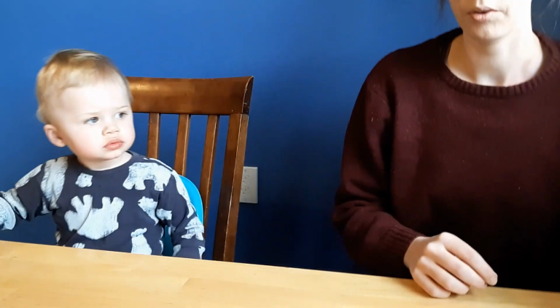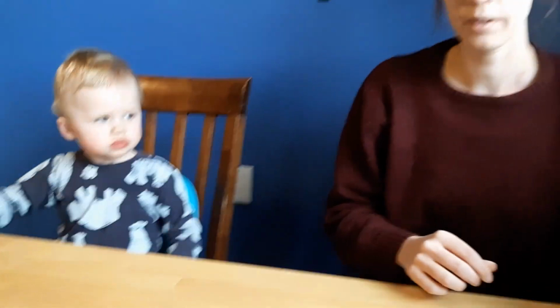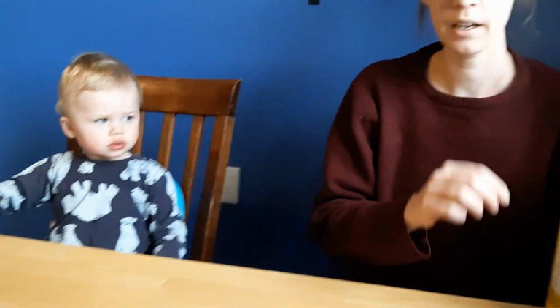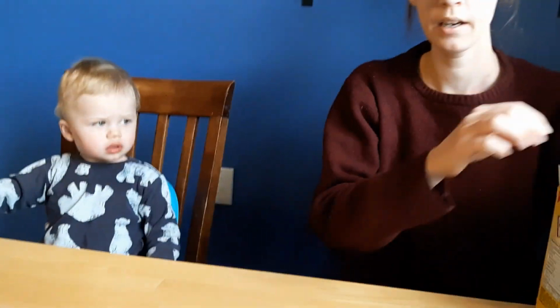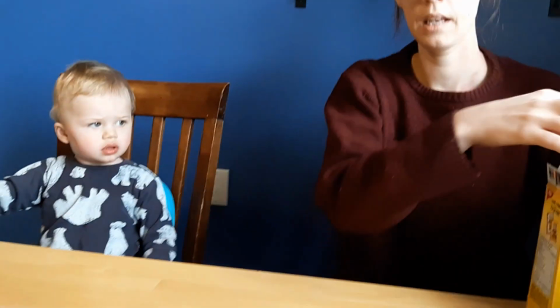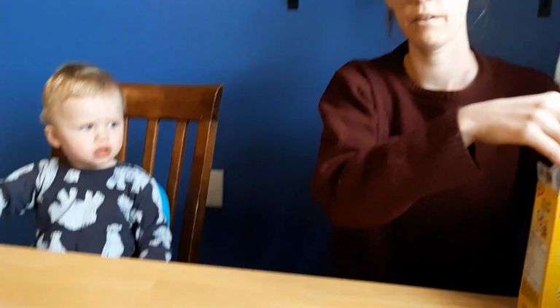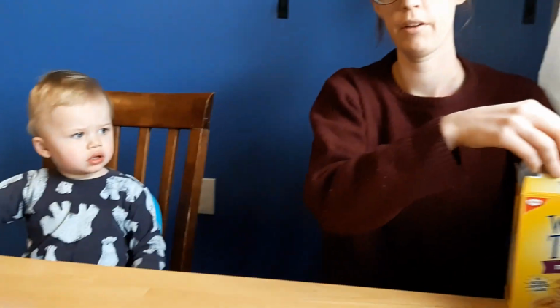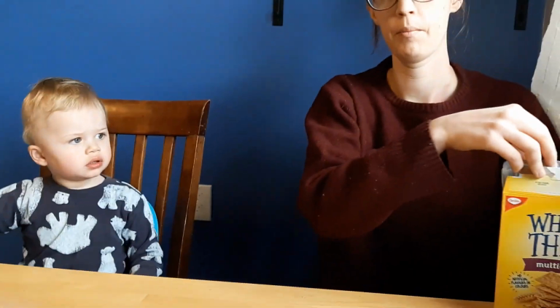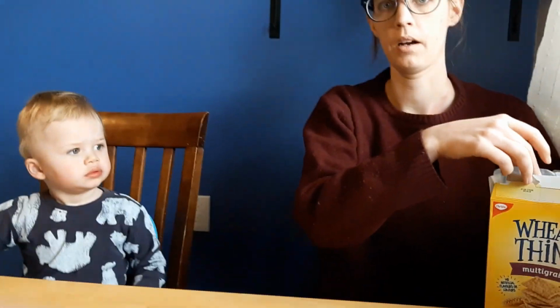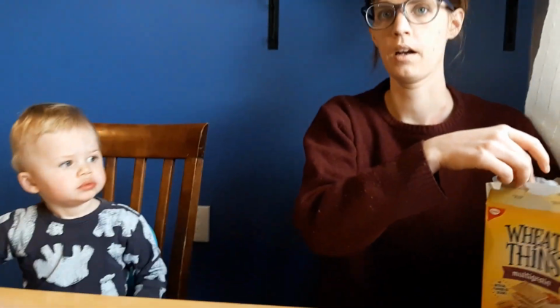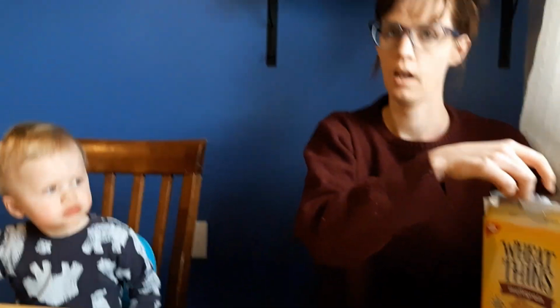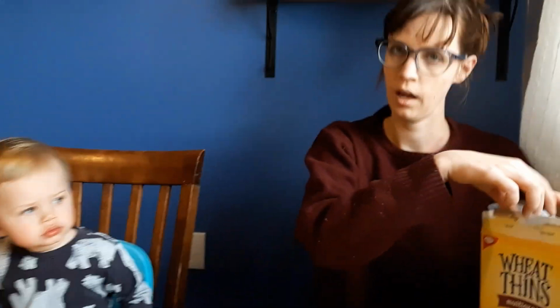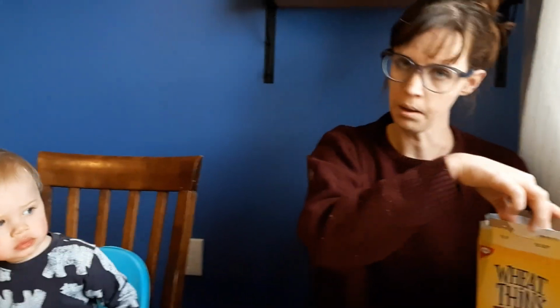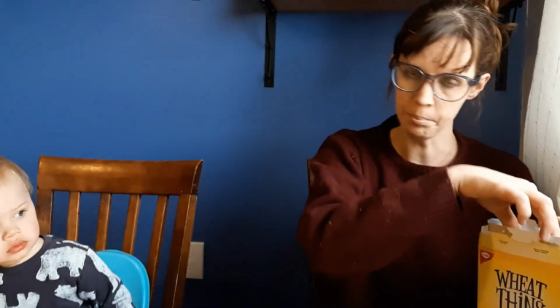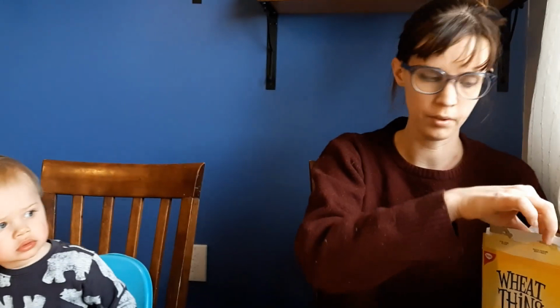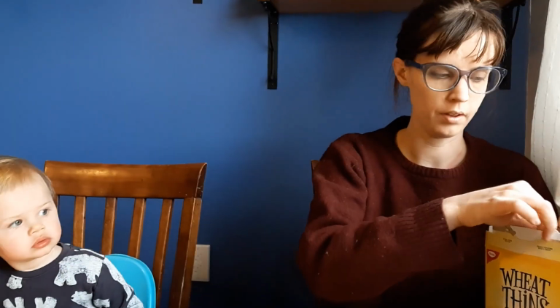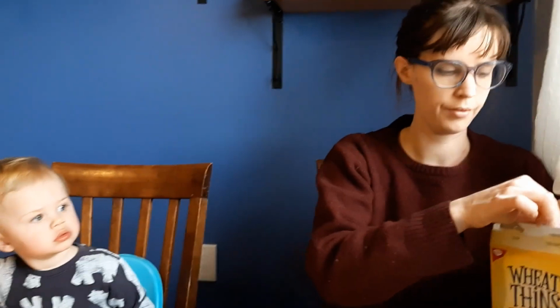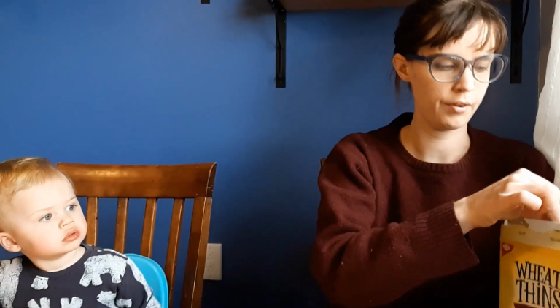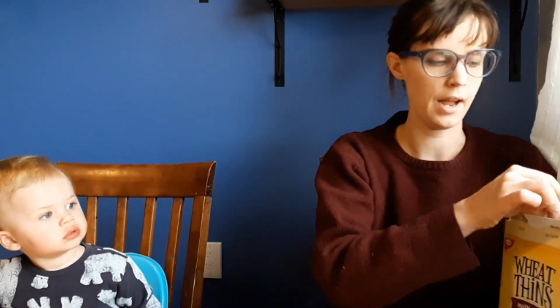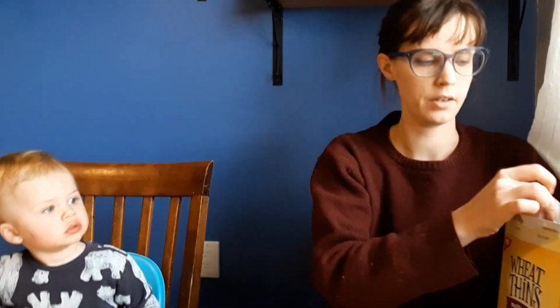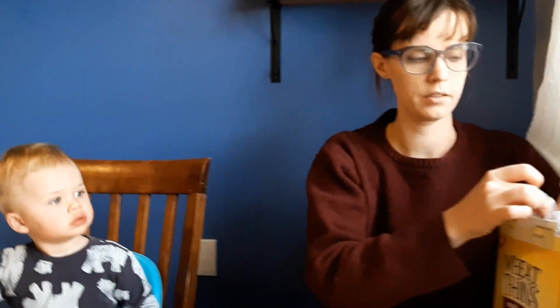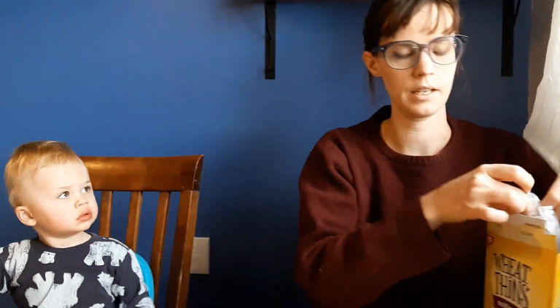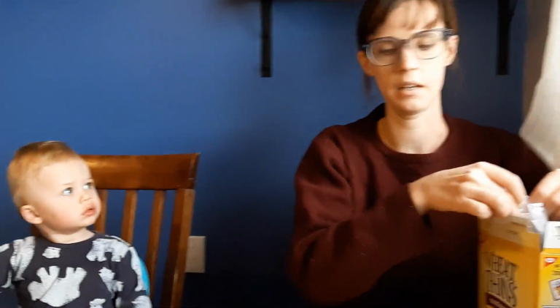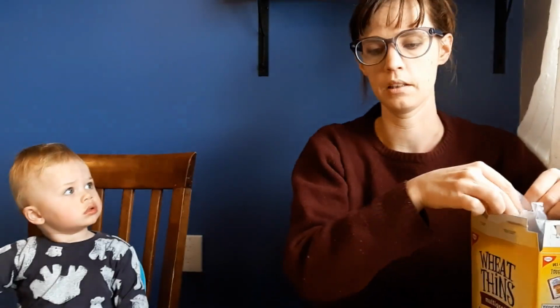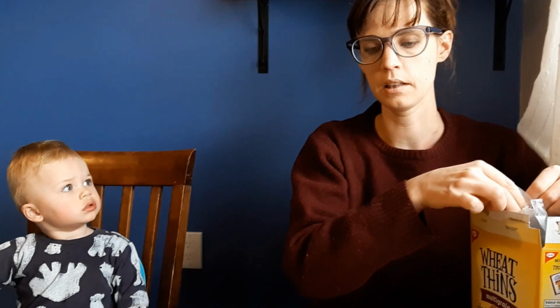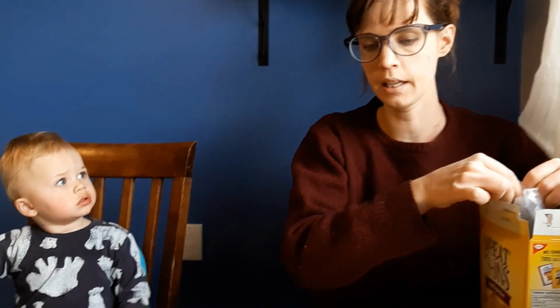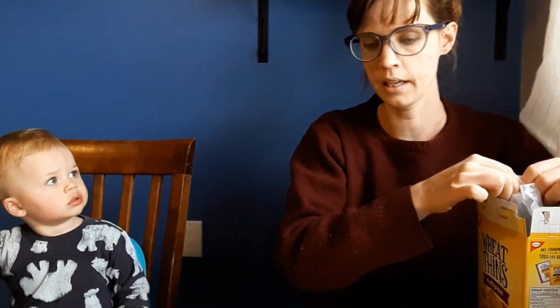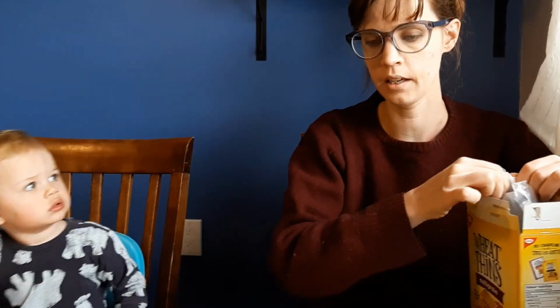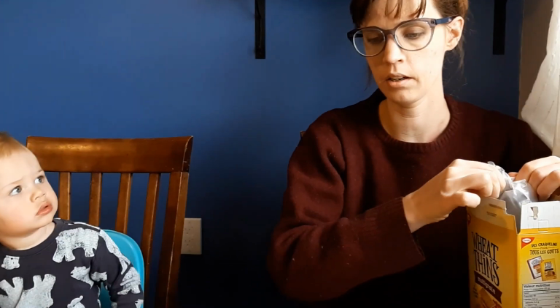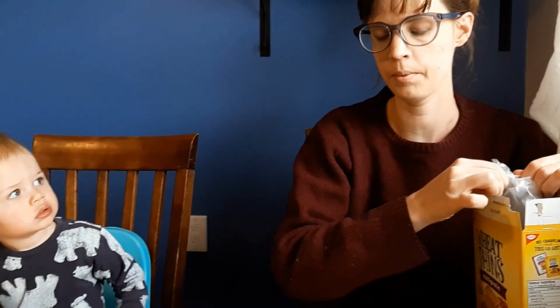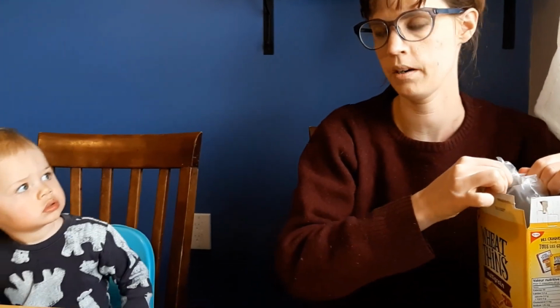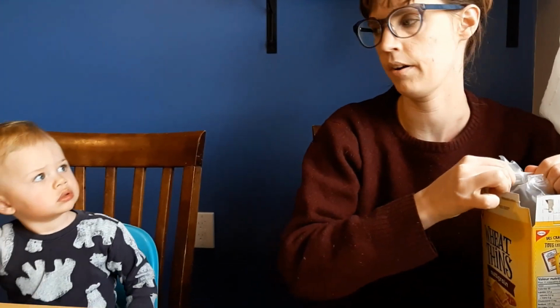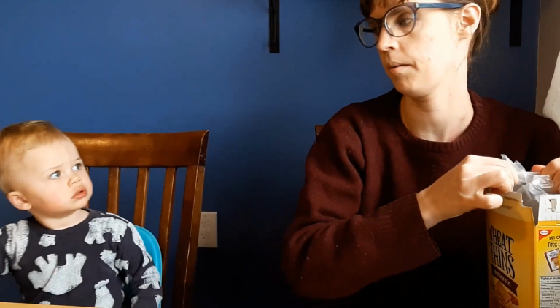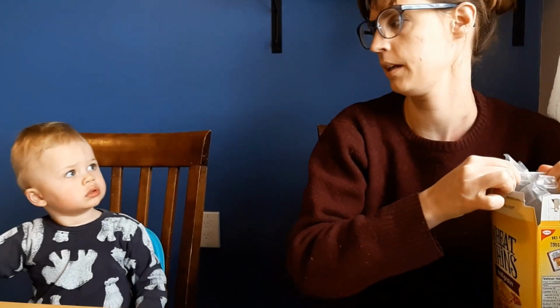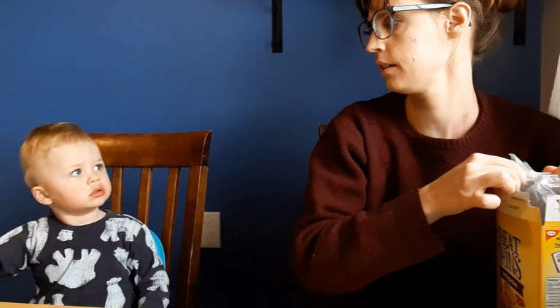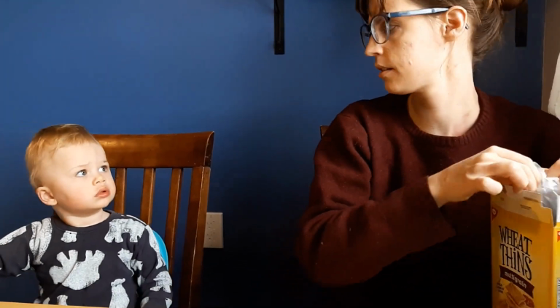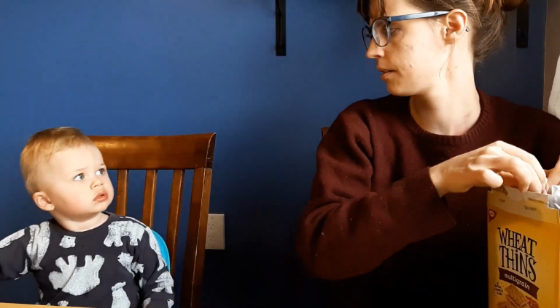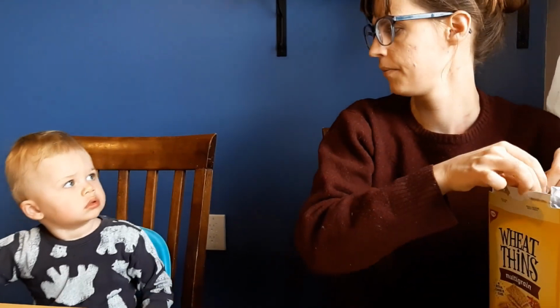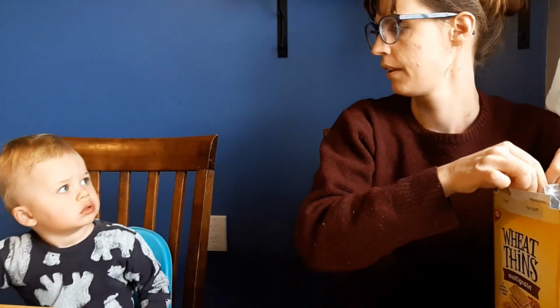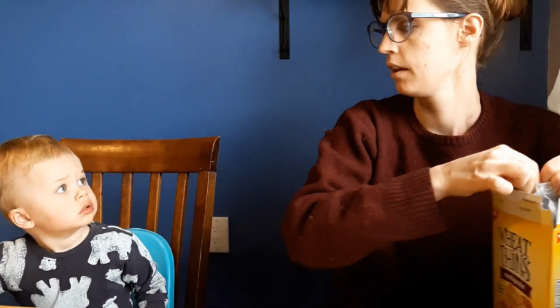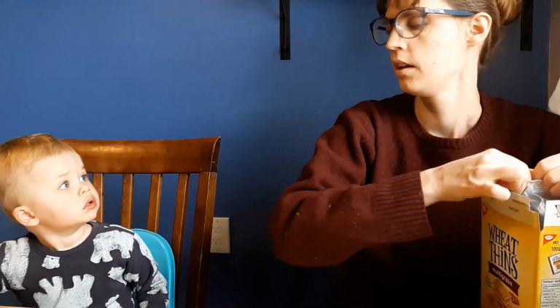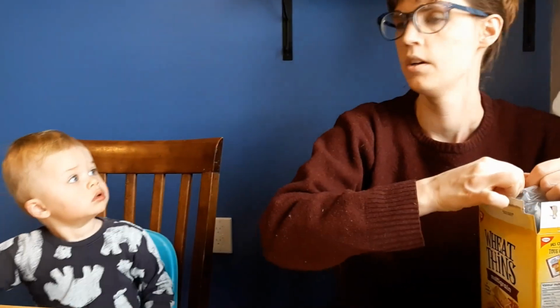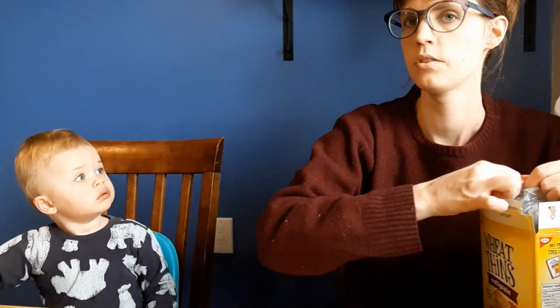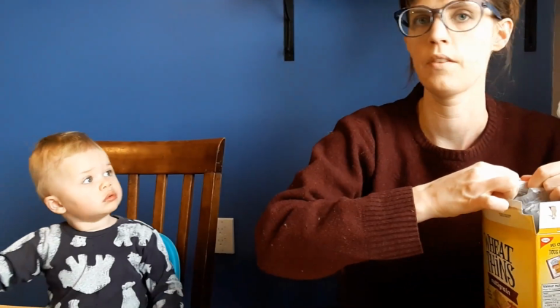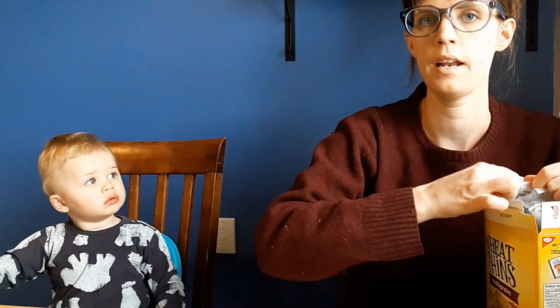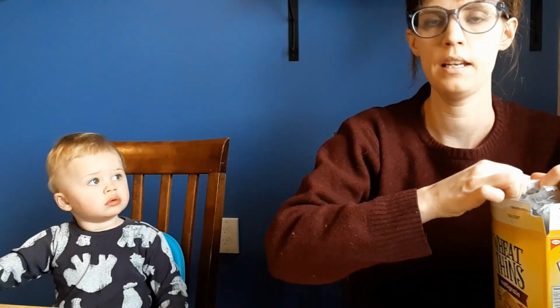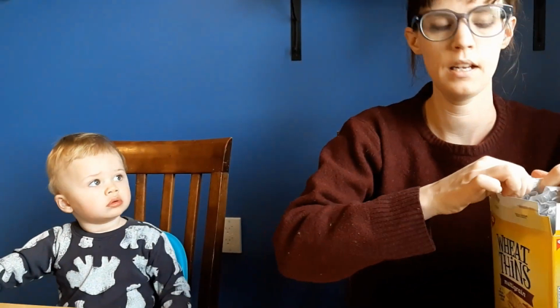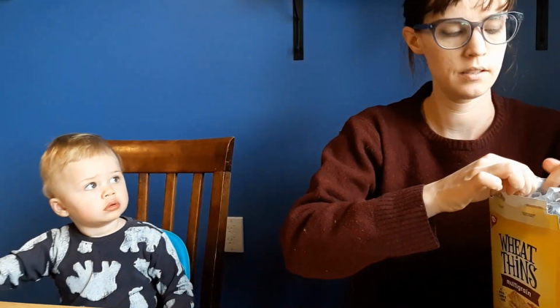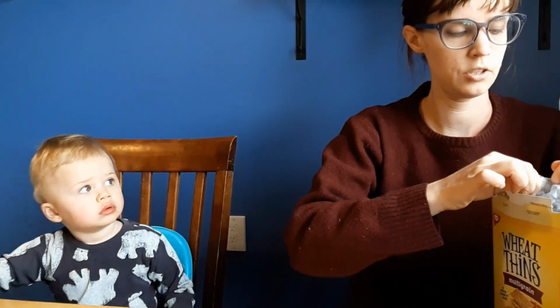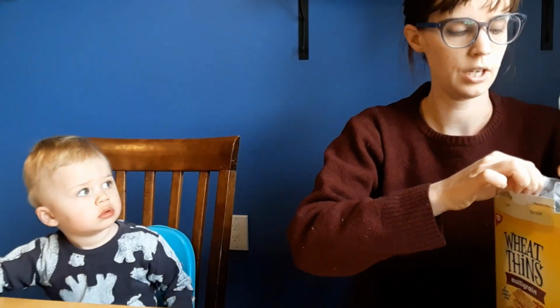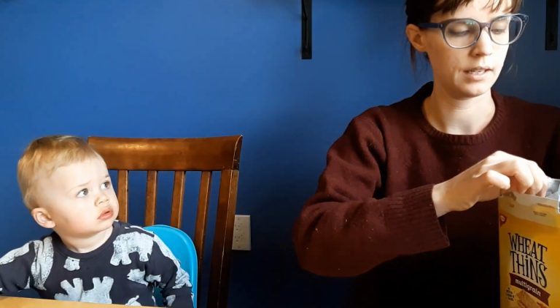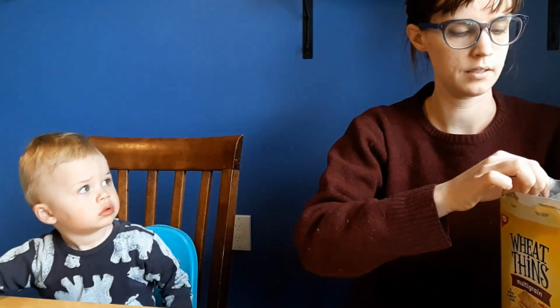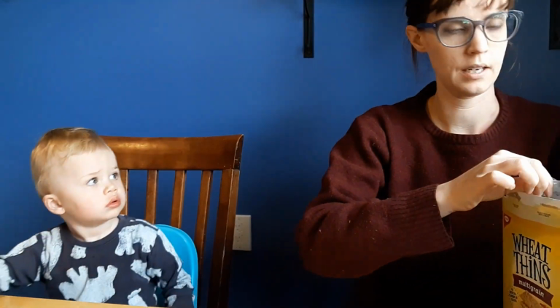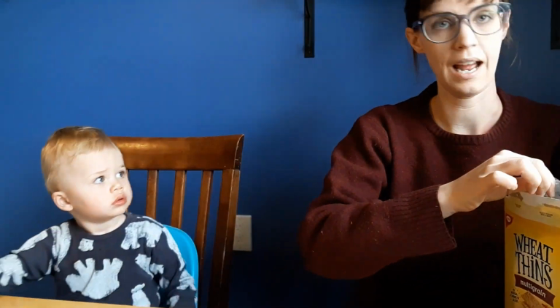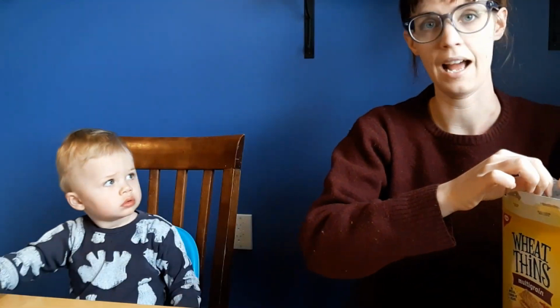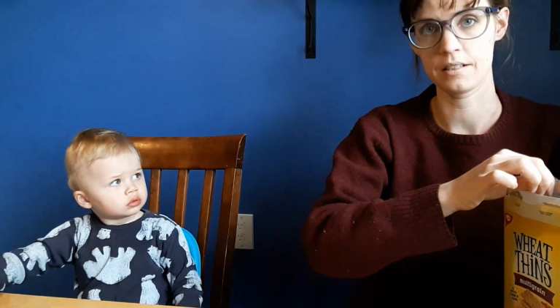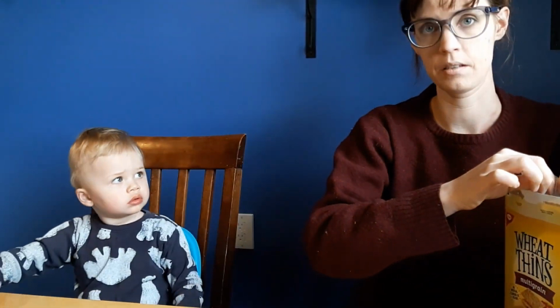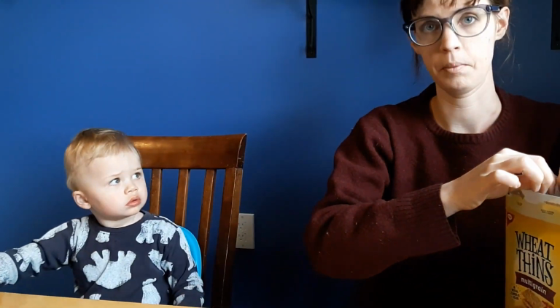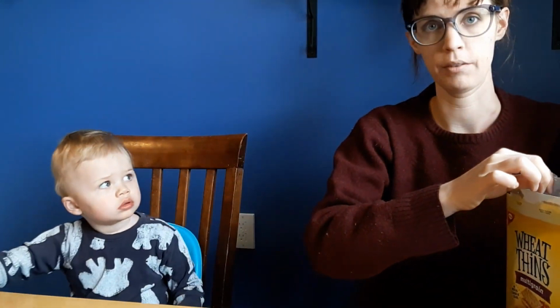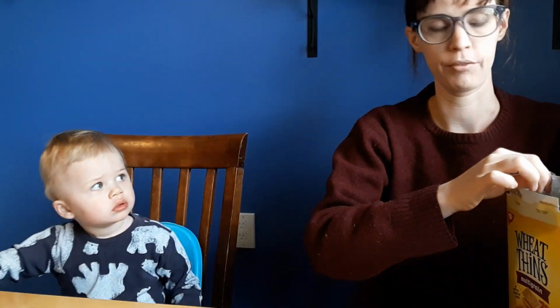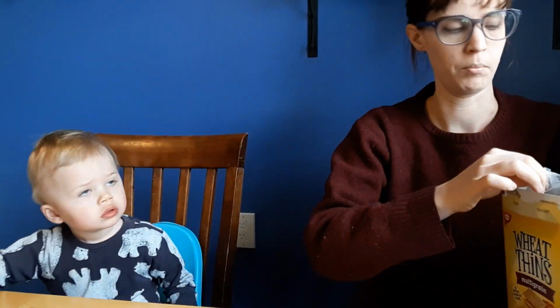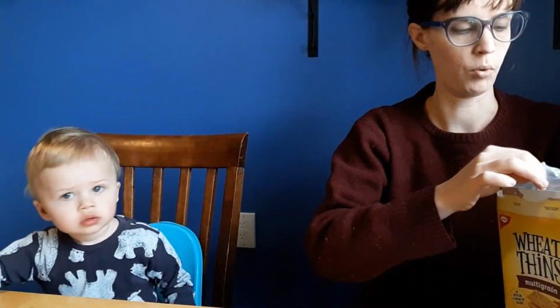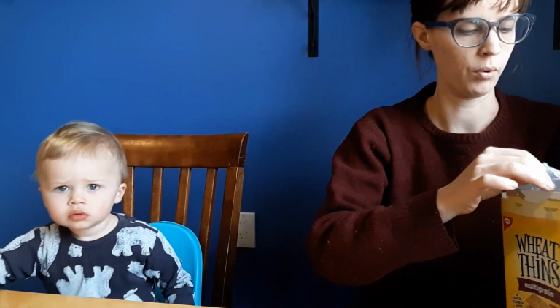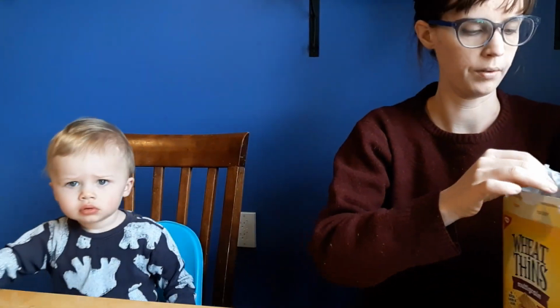I'm only going to give him a couple of crackers and a little bit of hummus so that he has the chance to ask me for more.